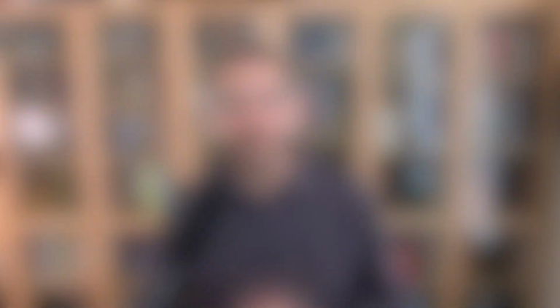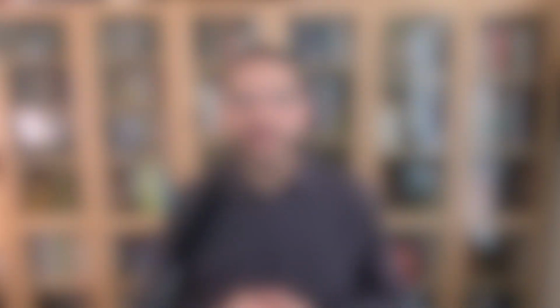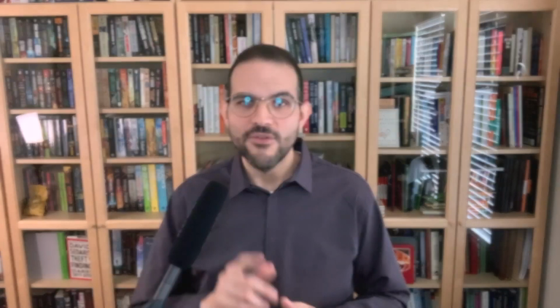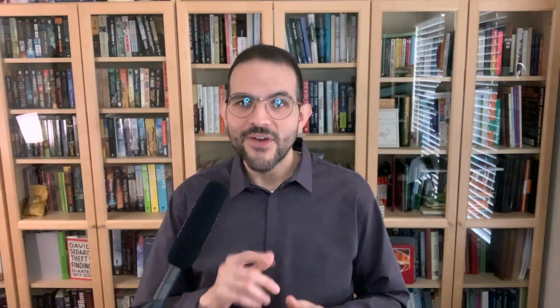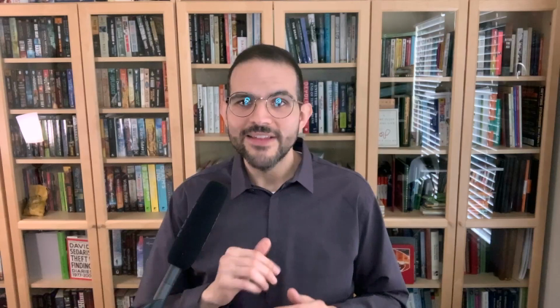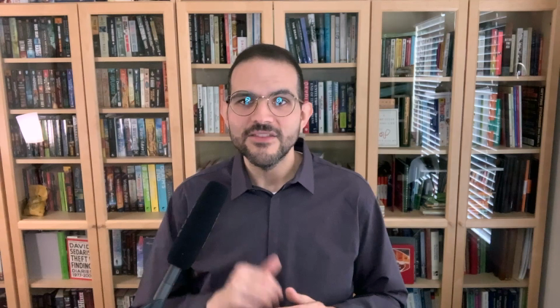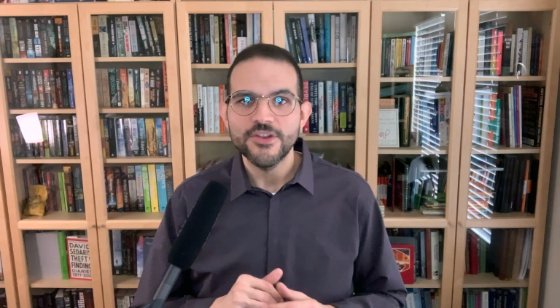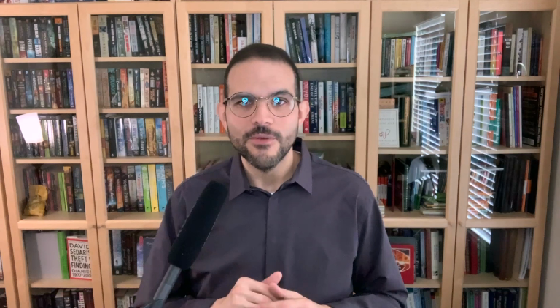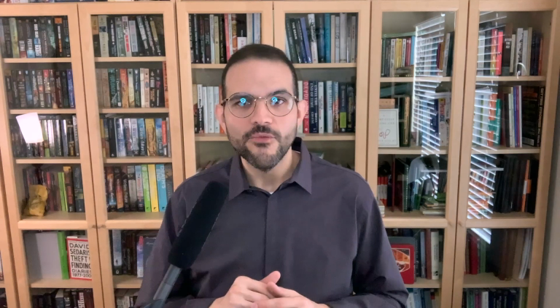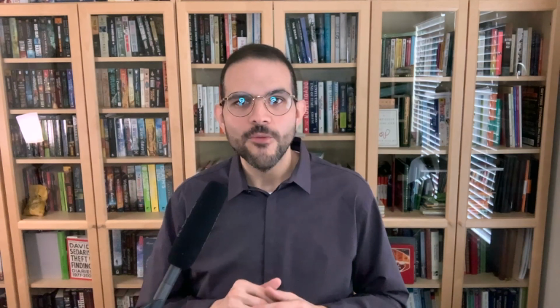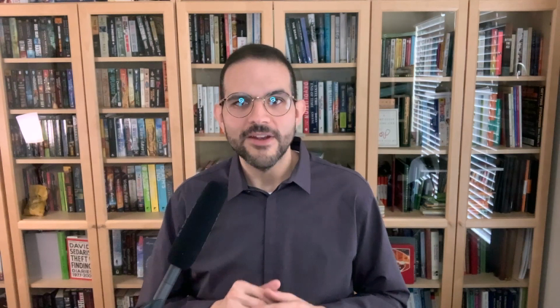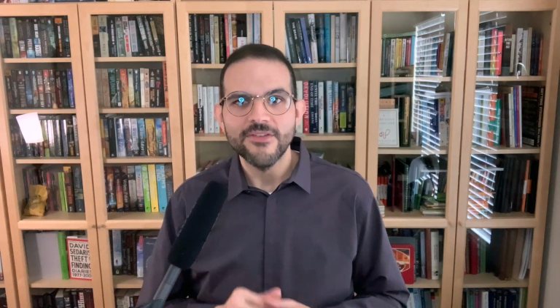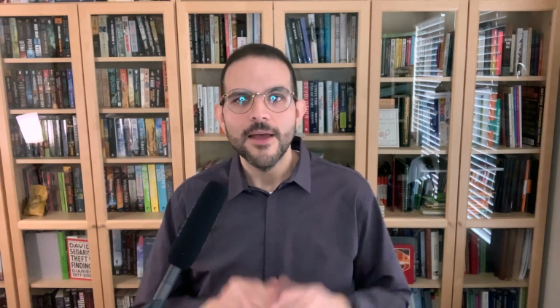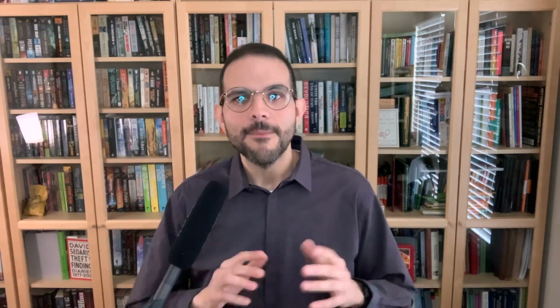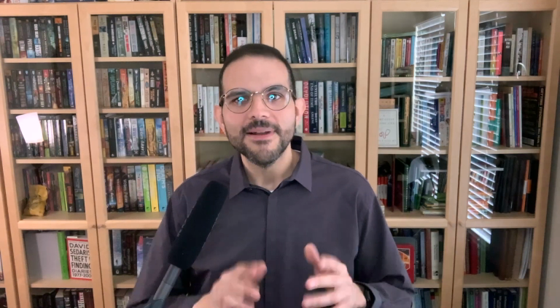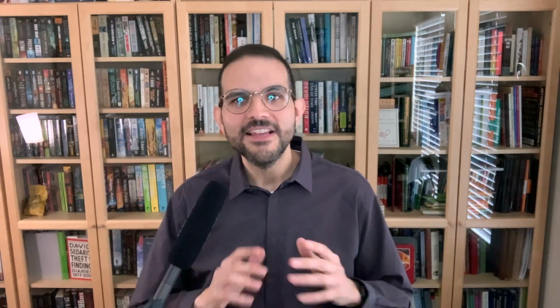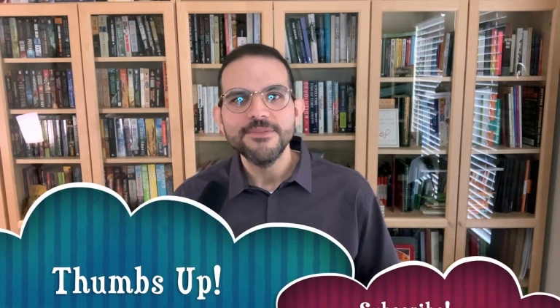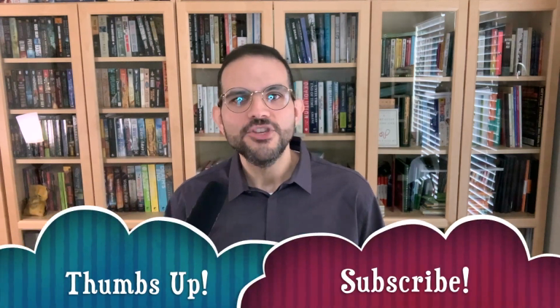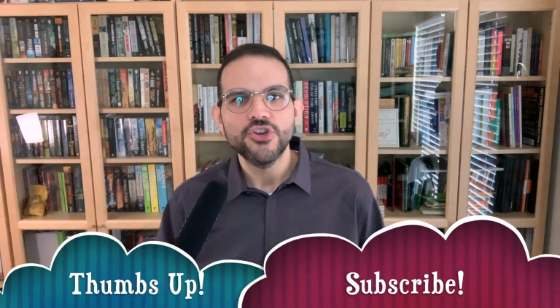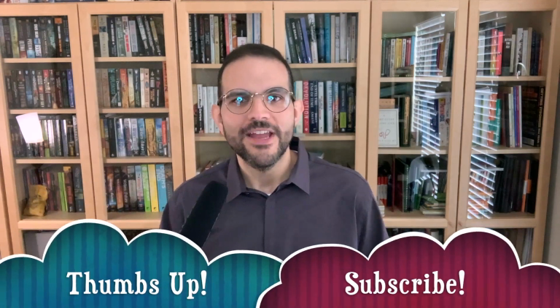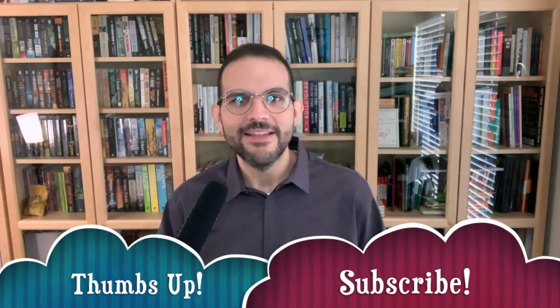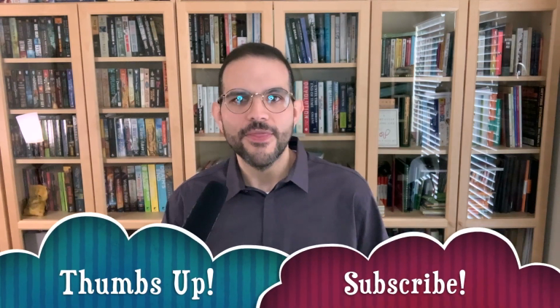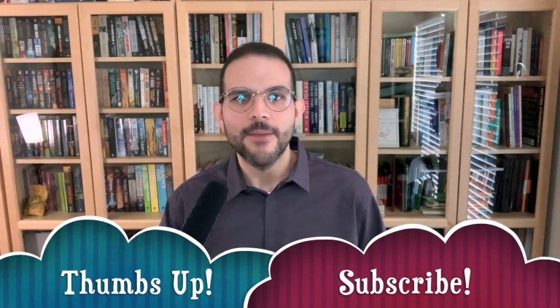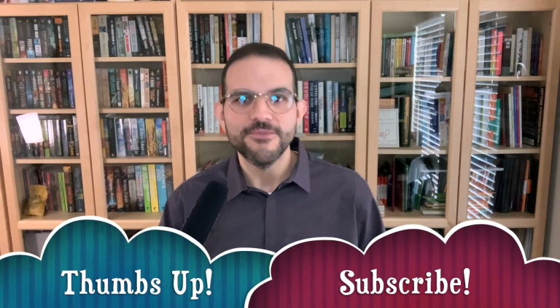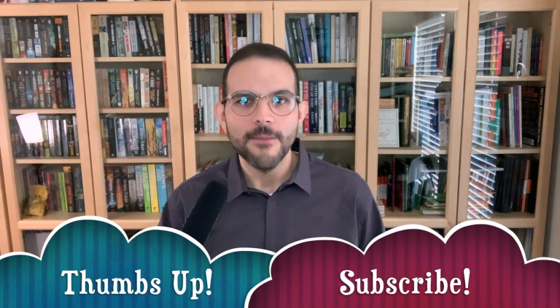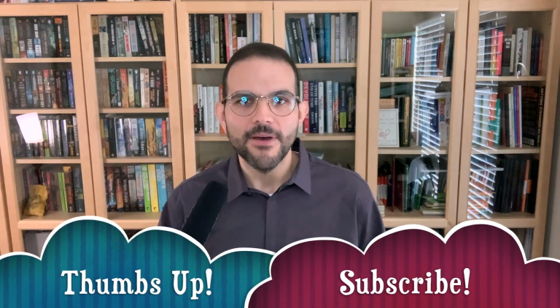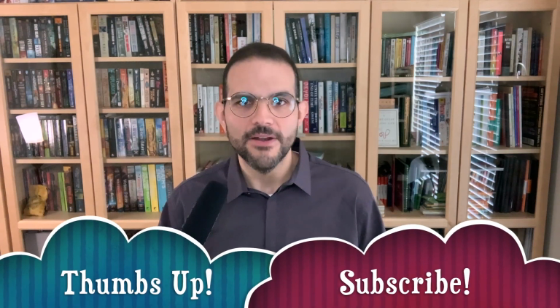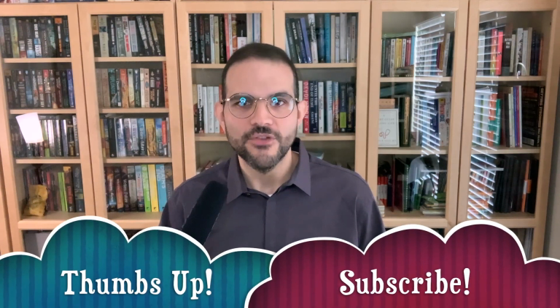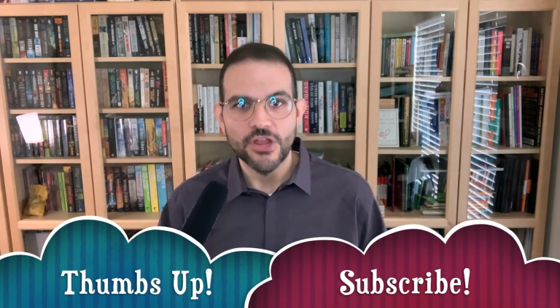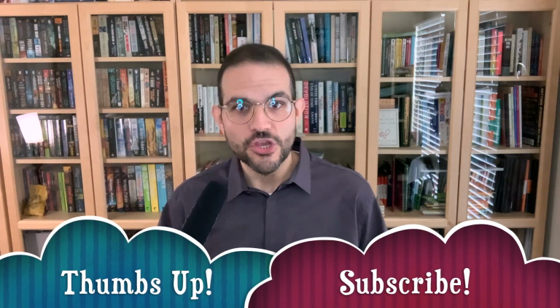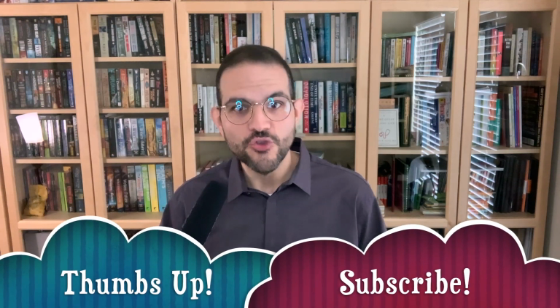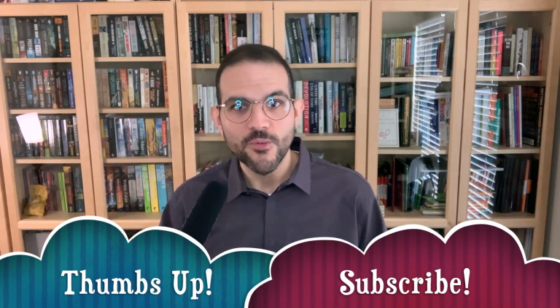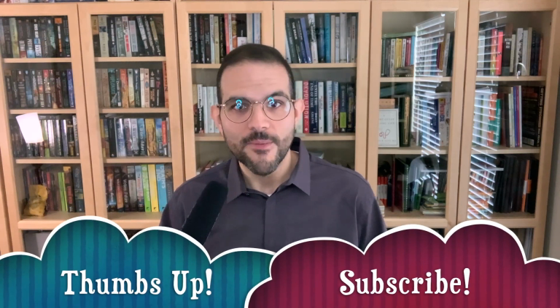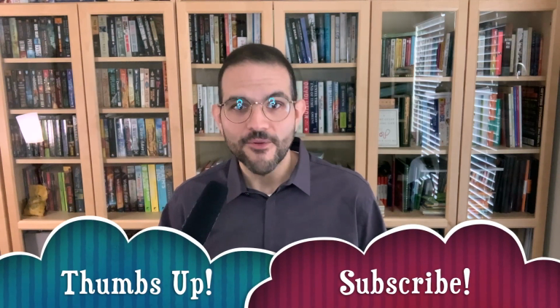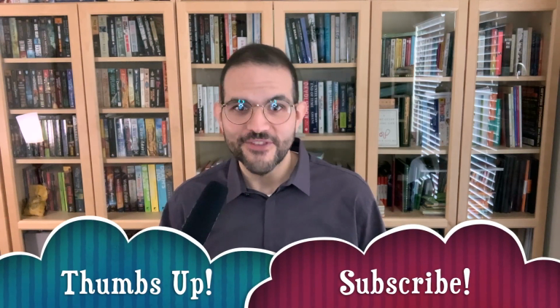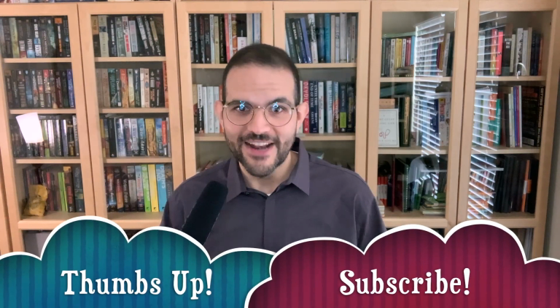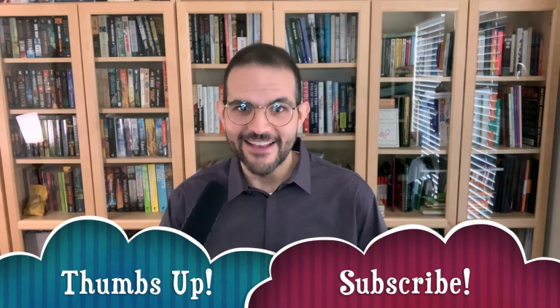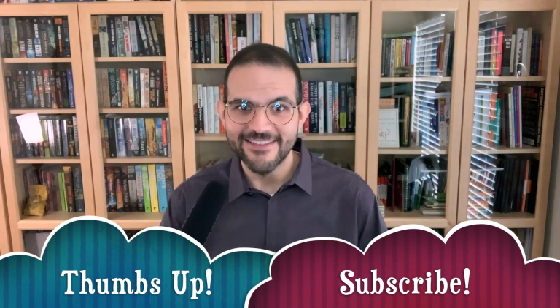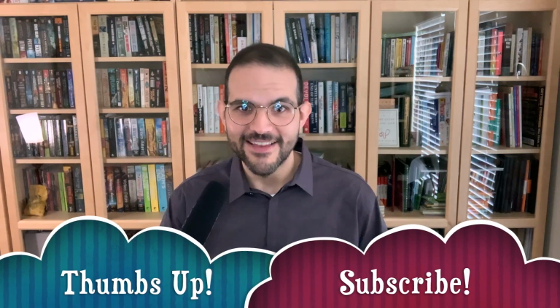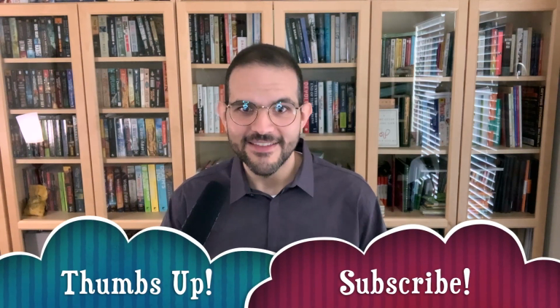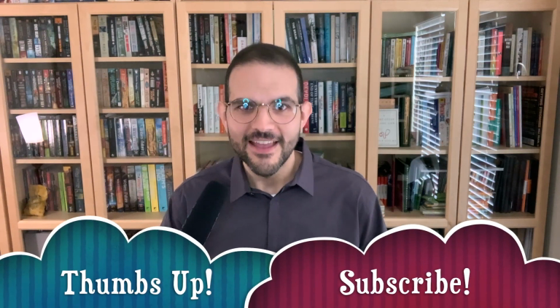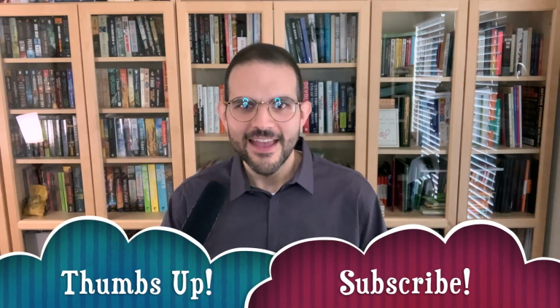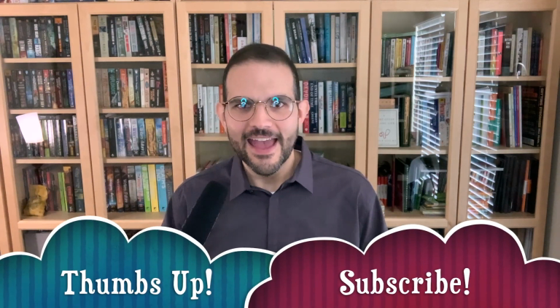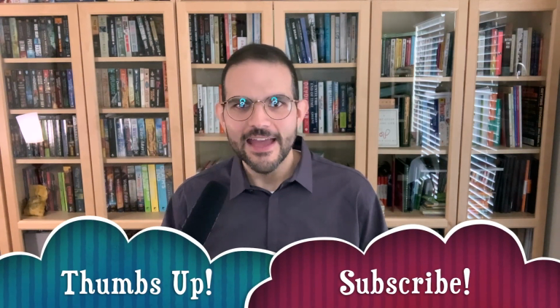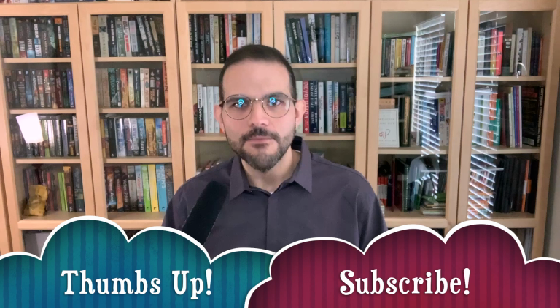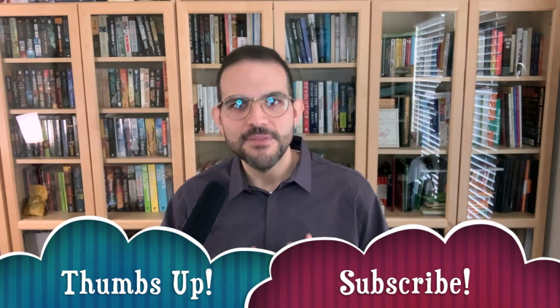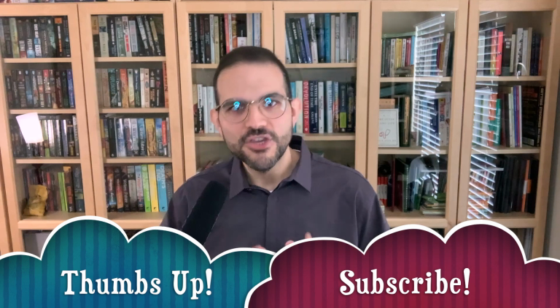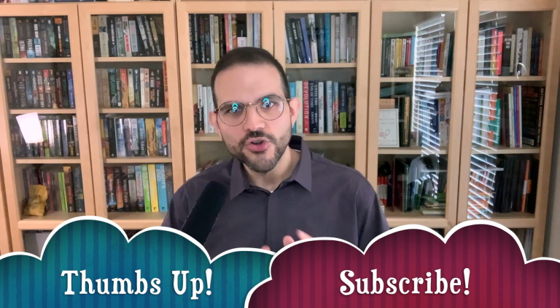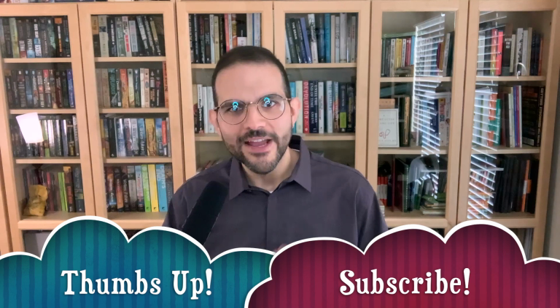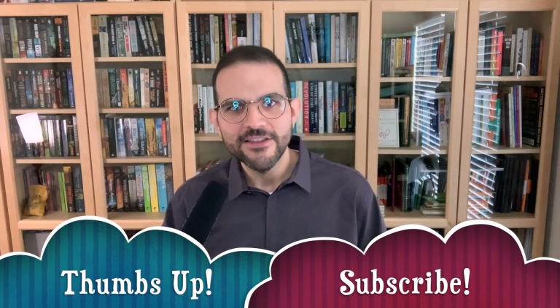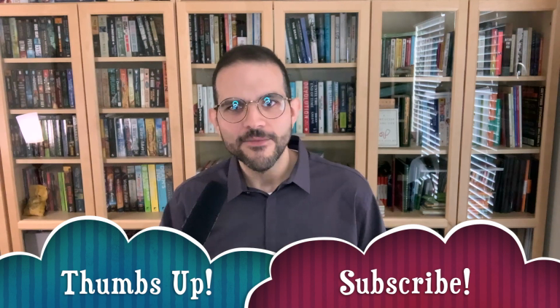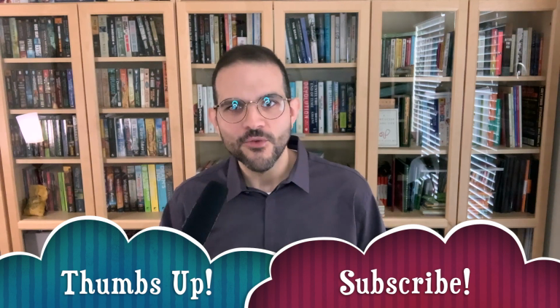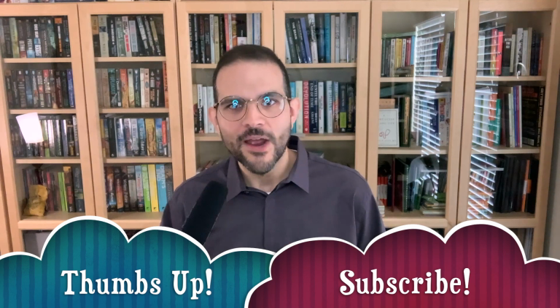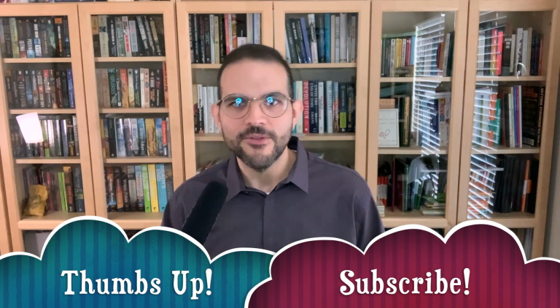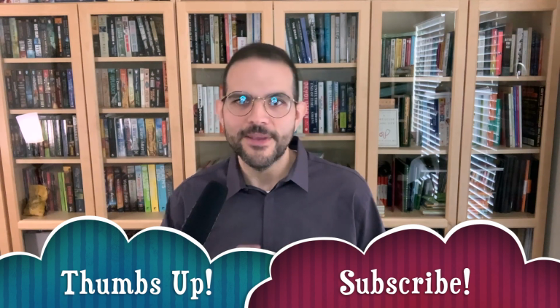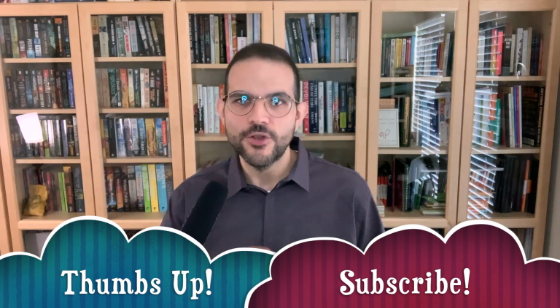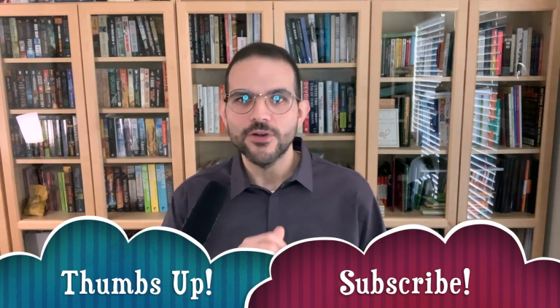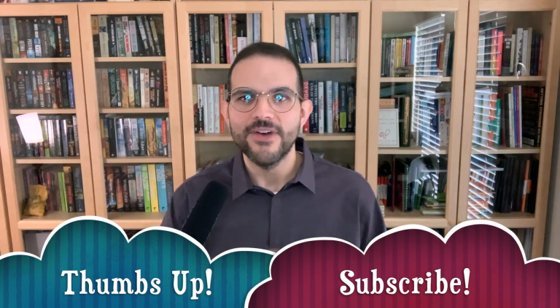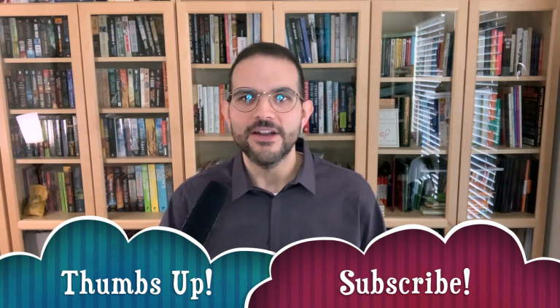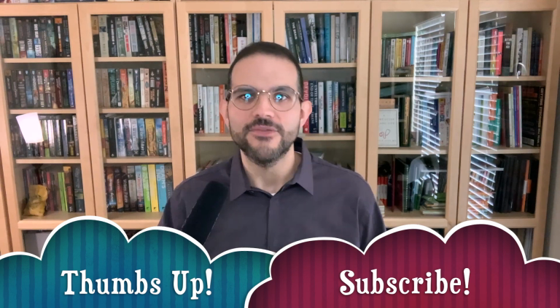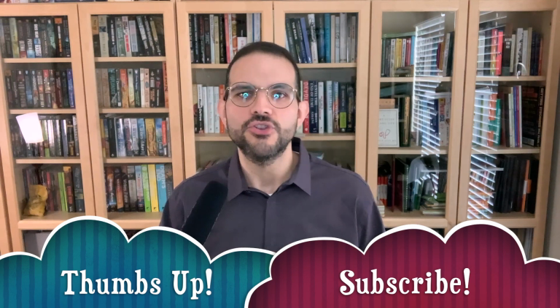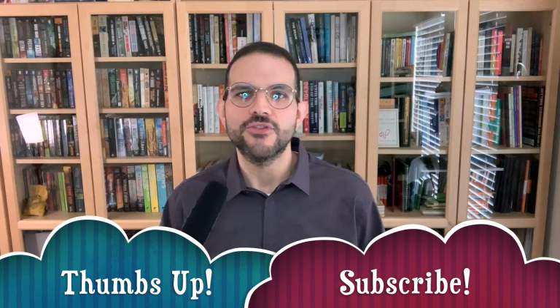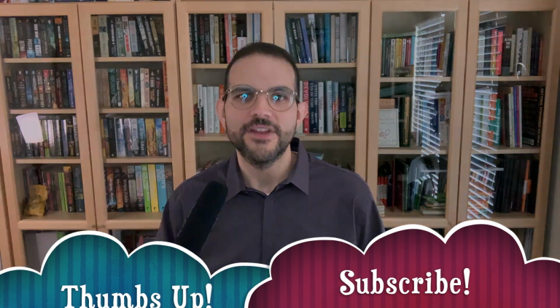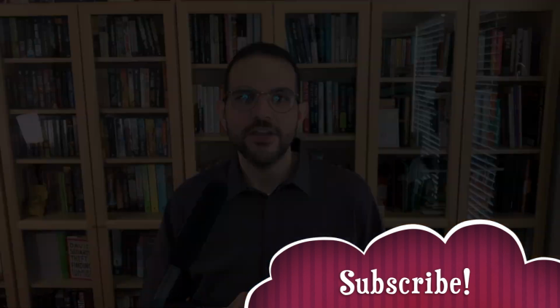If you find this video informative, please be sure to hit the thumbs up button so that YouTube remembers that I exist. And be sure to hit subscribe to be notified of future videos.